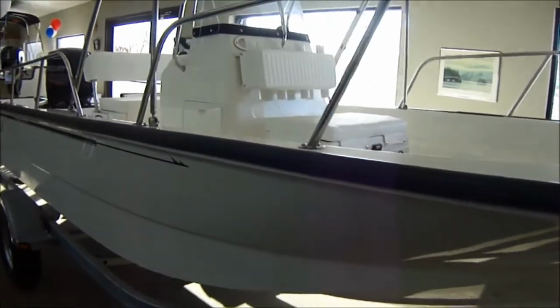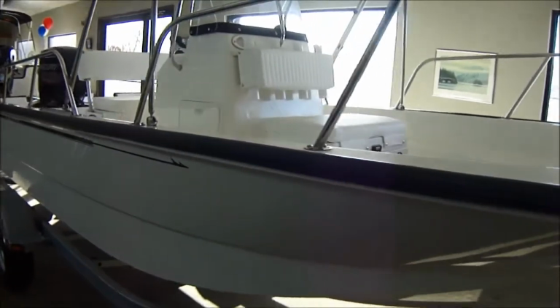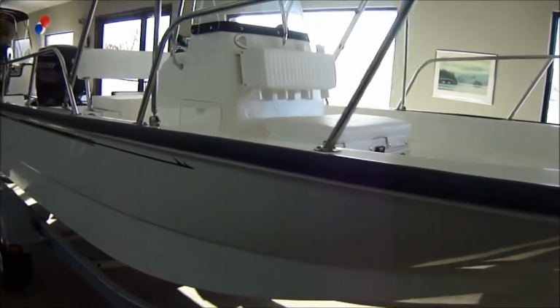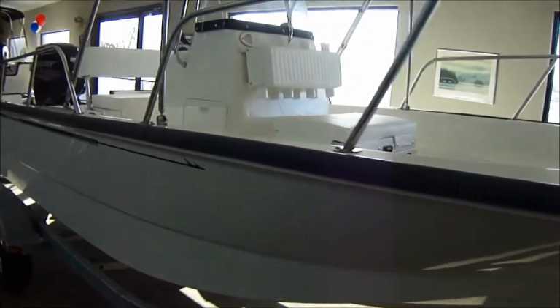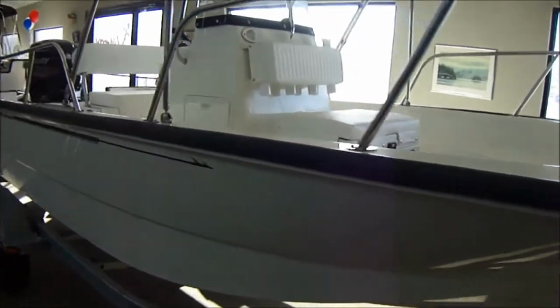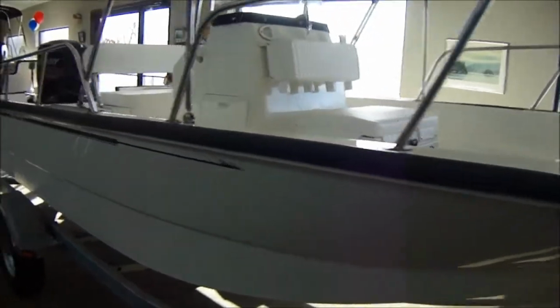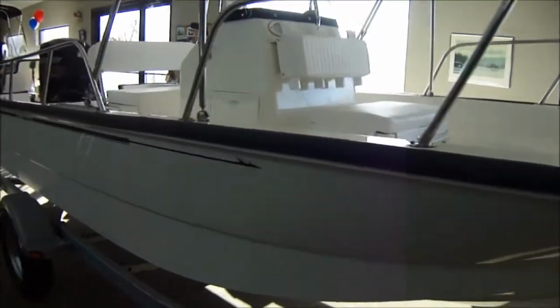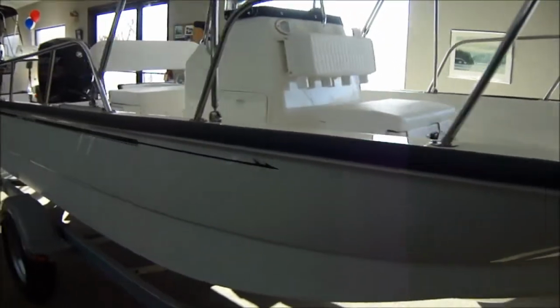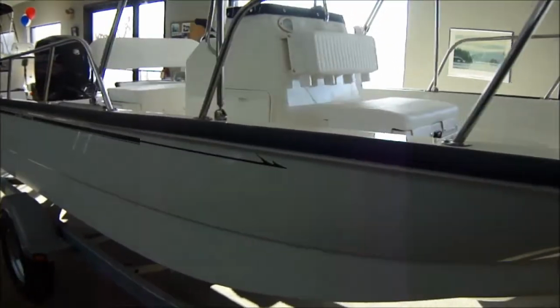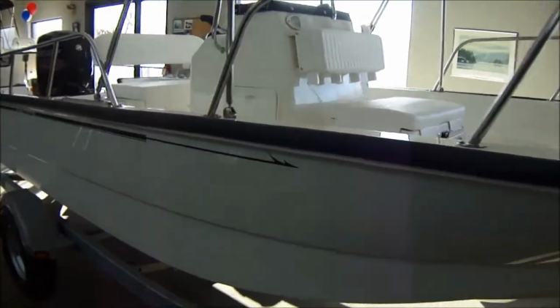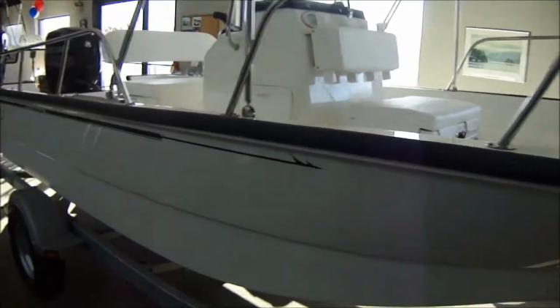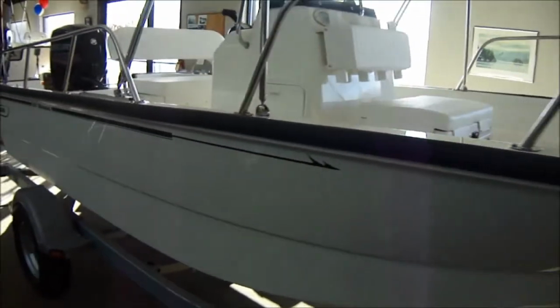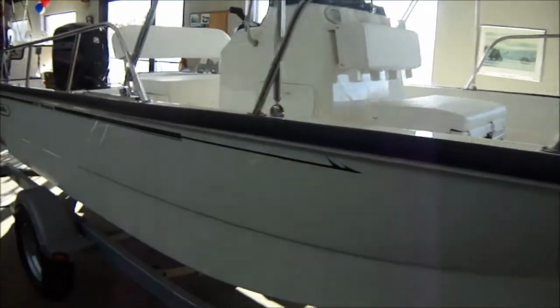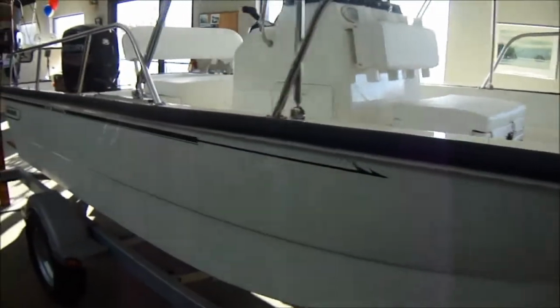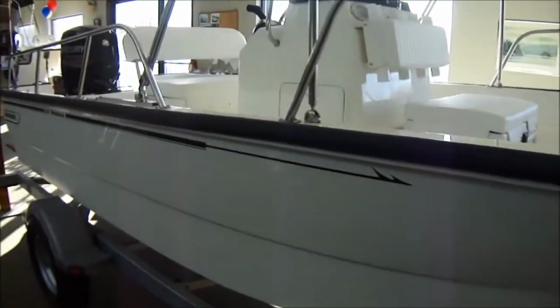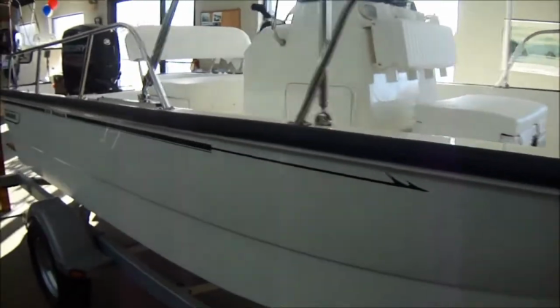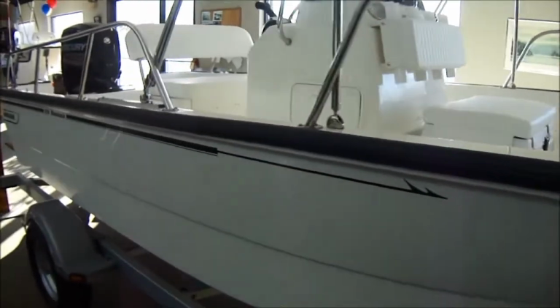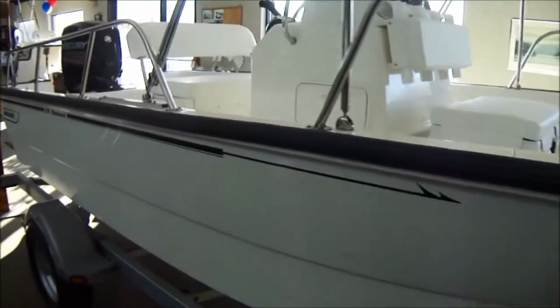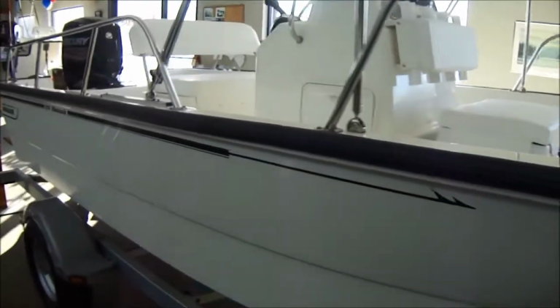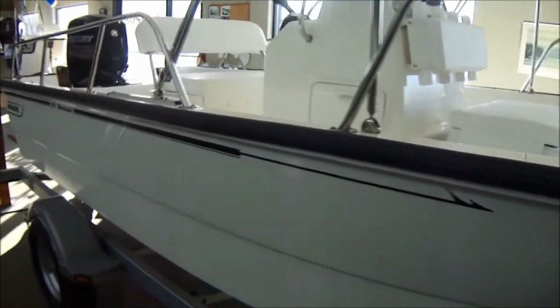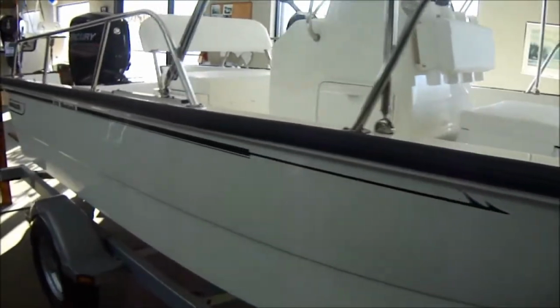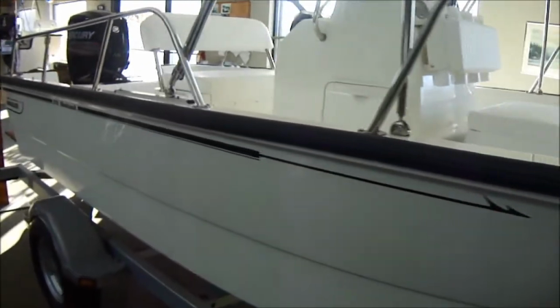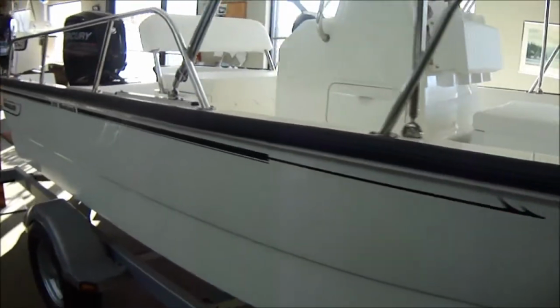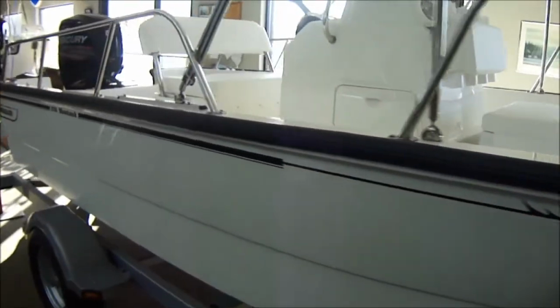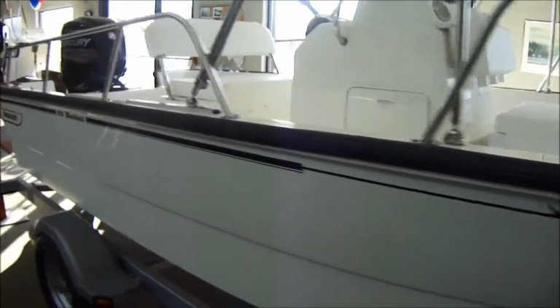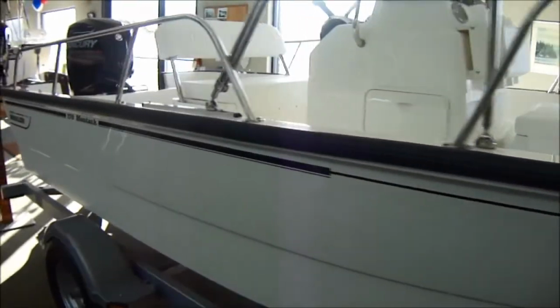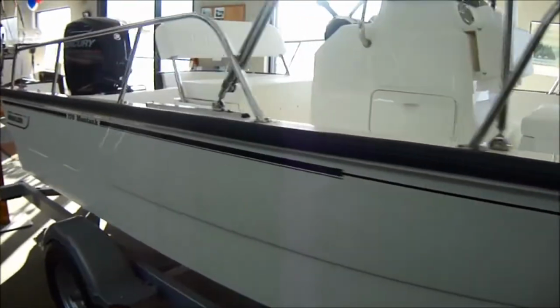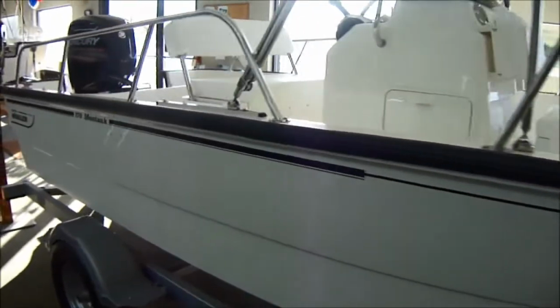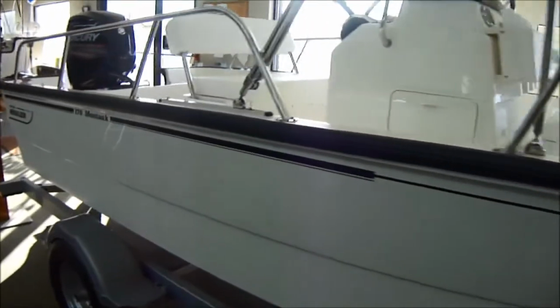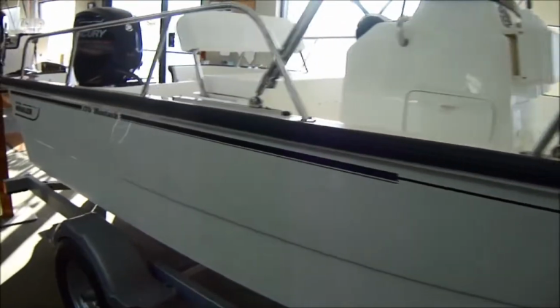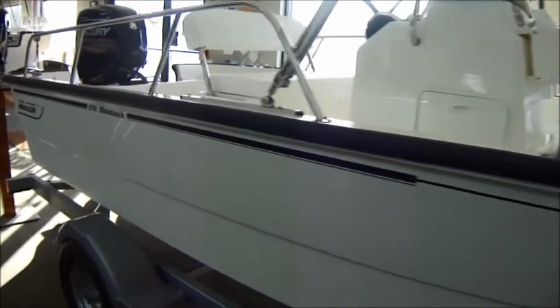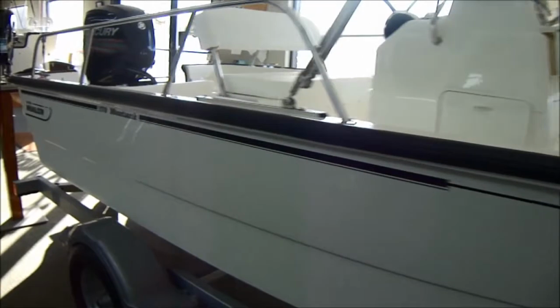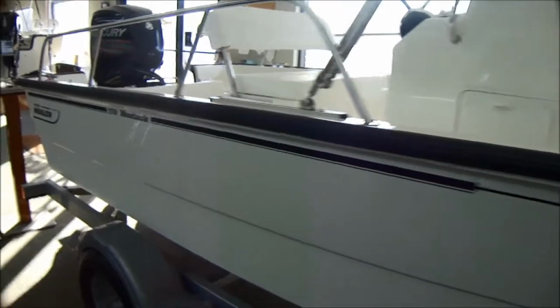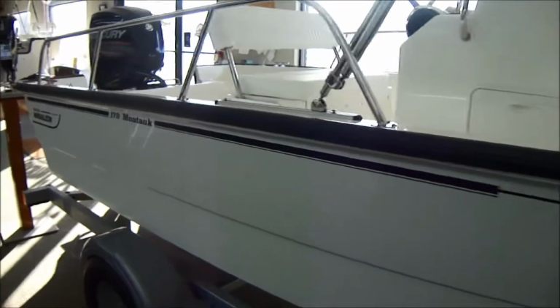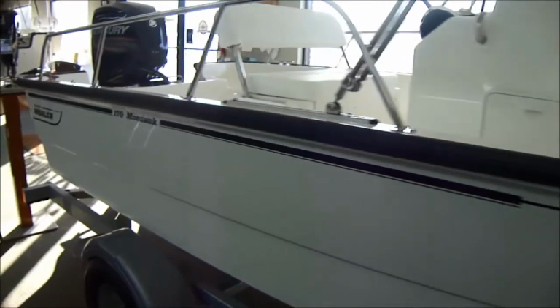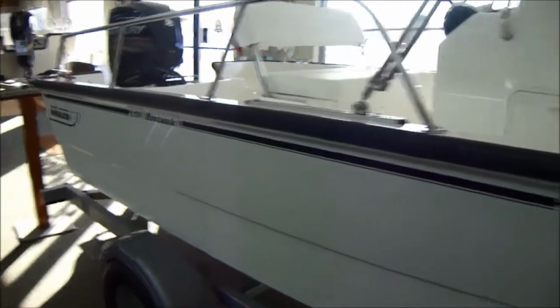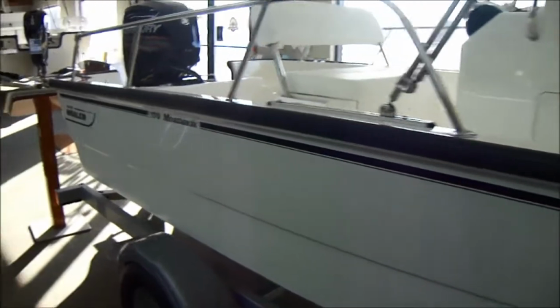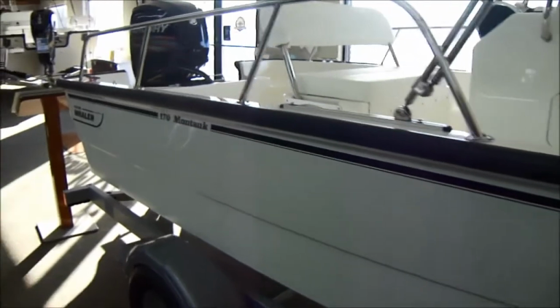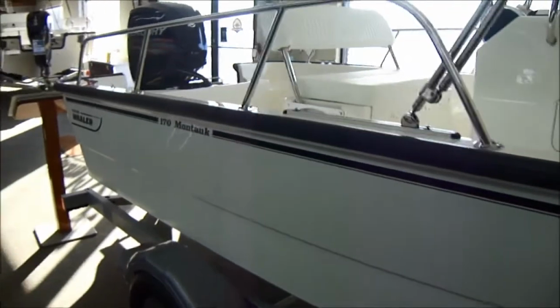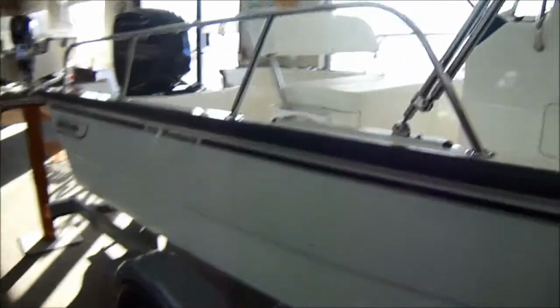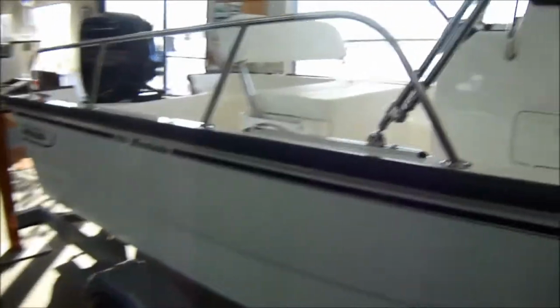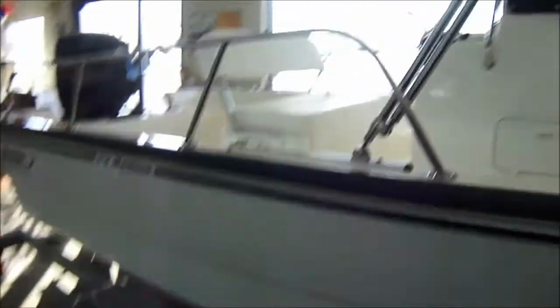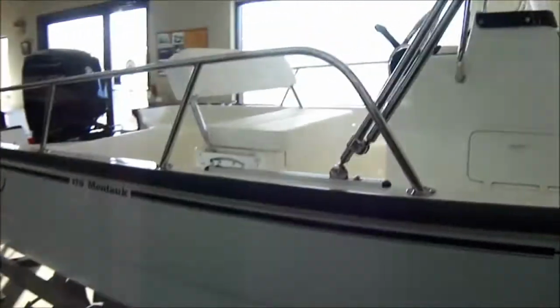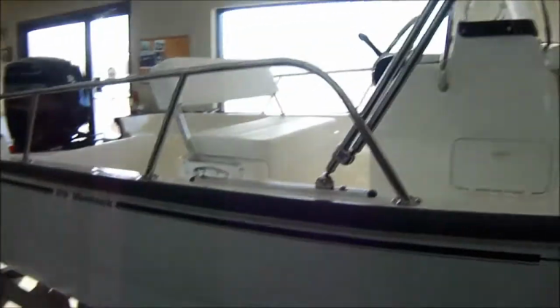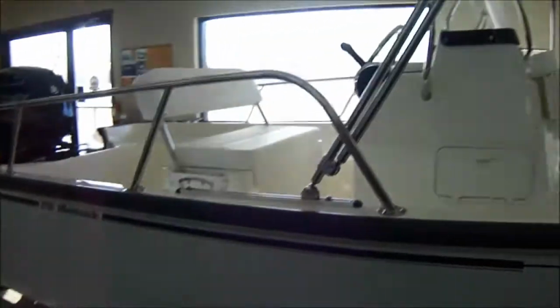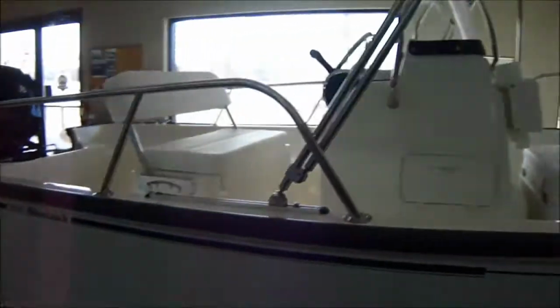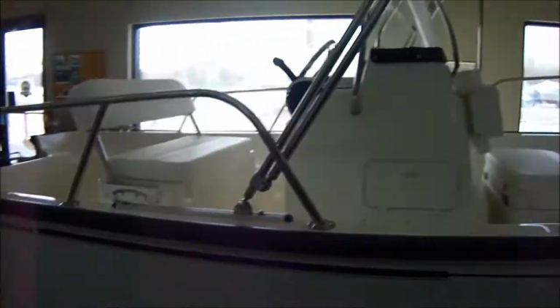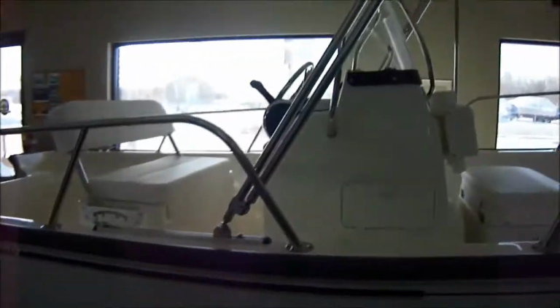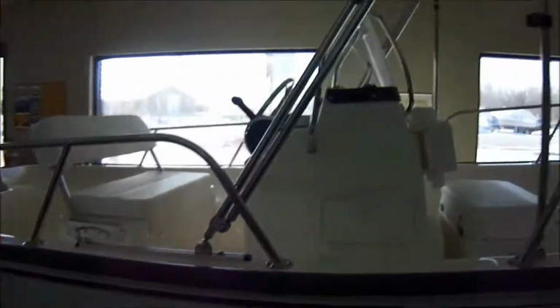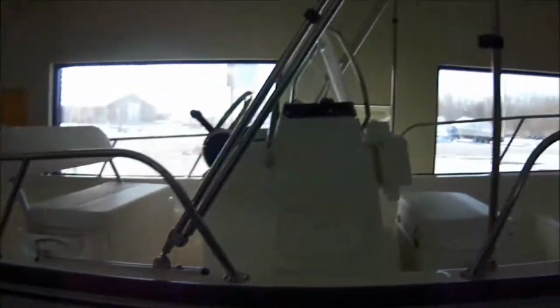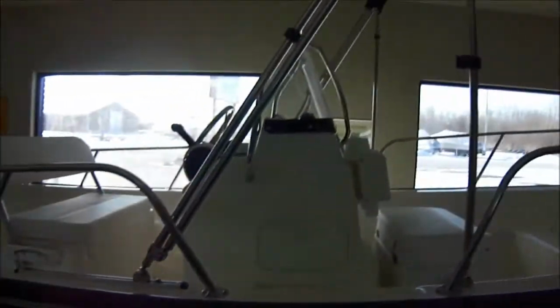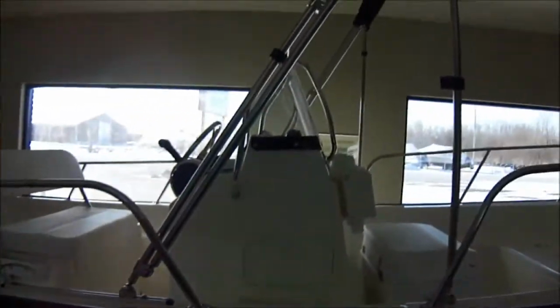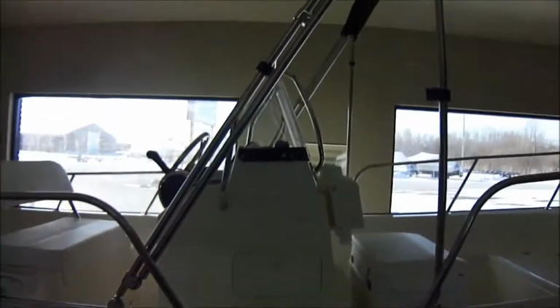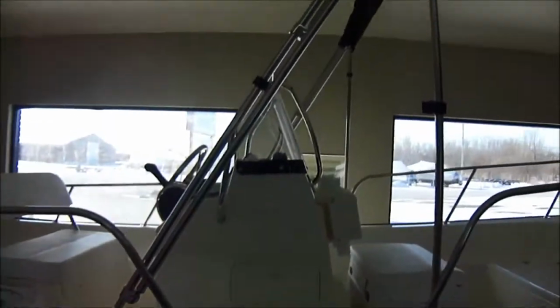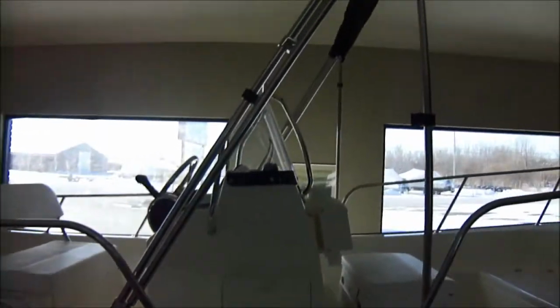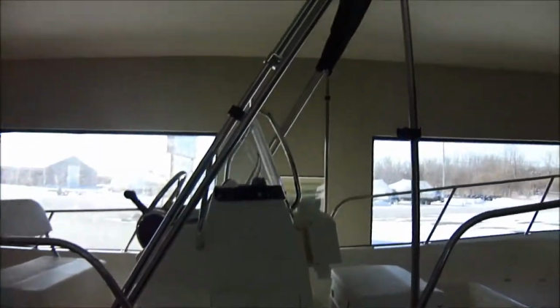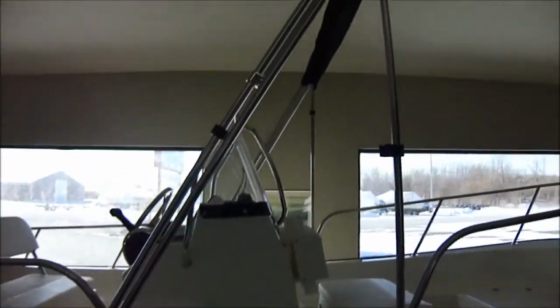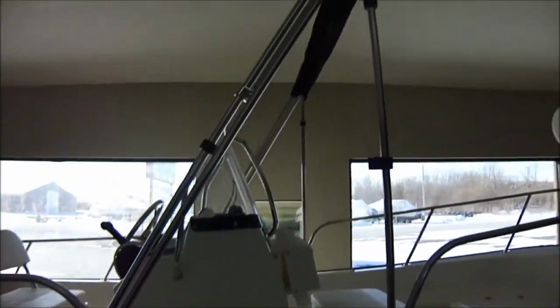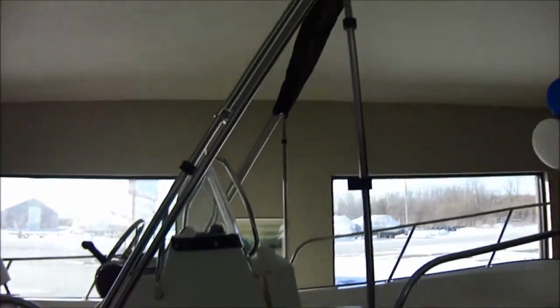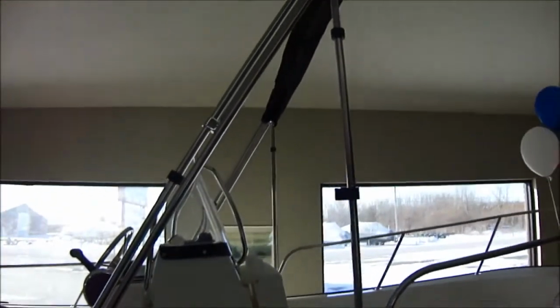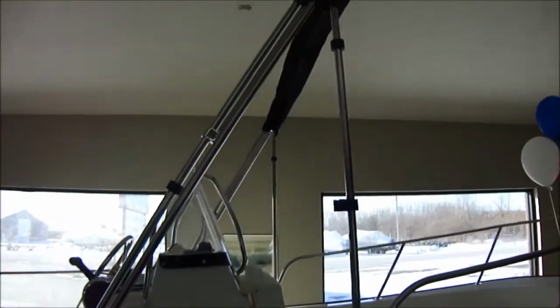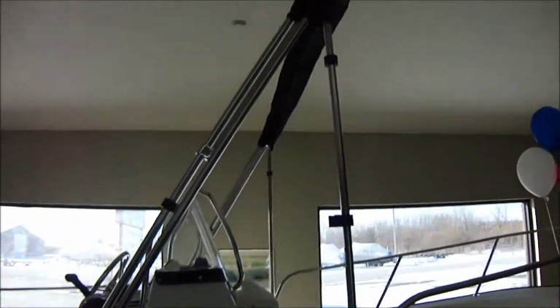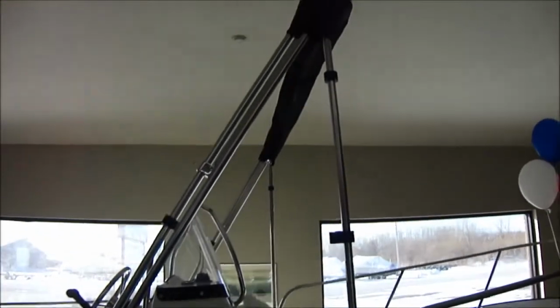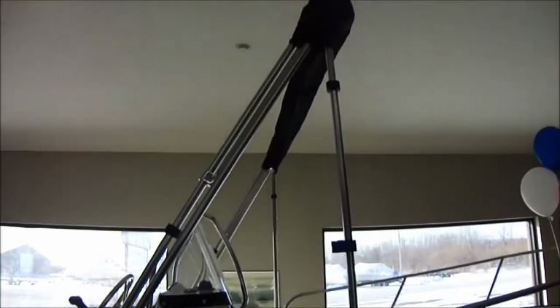Black graphics on the boat — you can get black, blue, or red. We have the stainless sun top with boot.